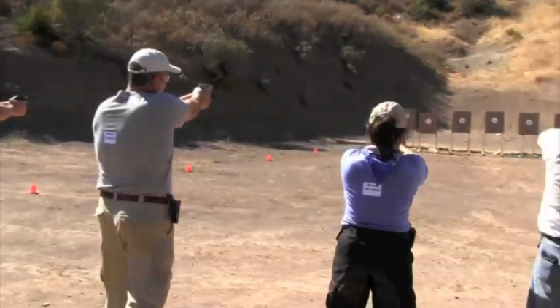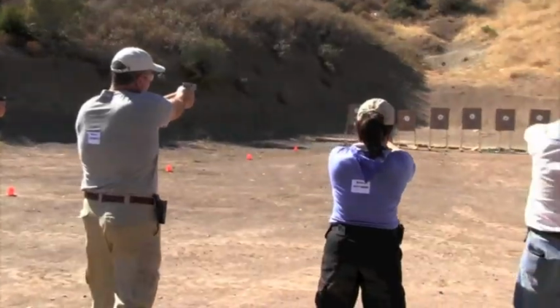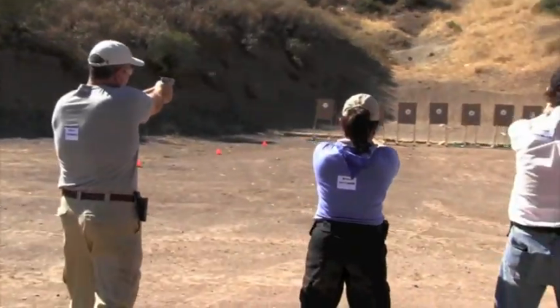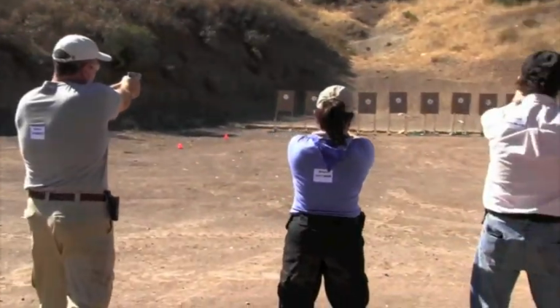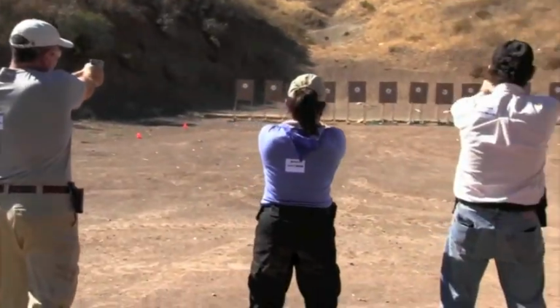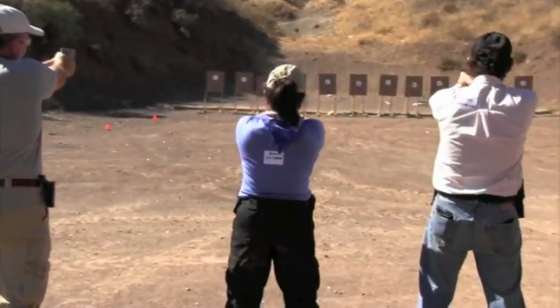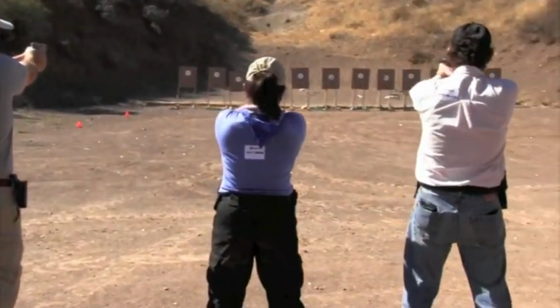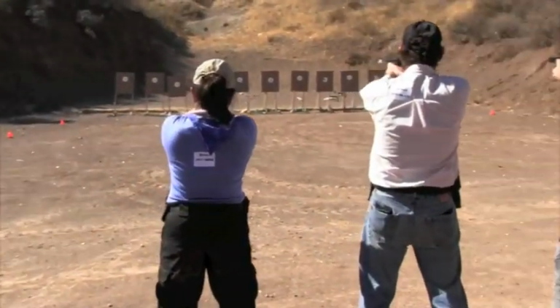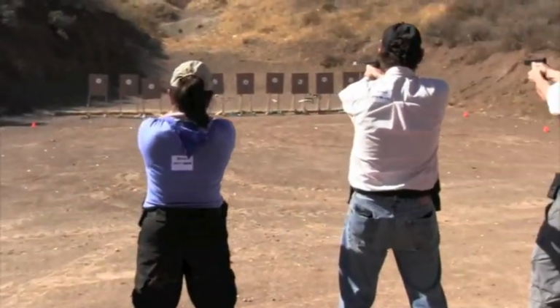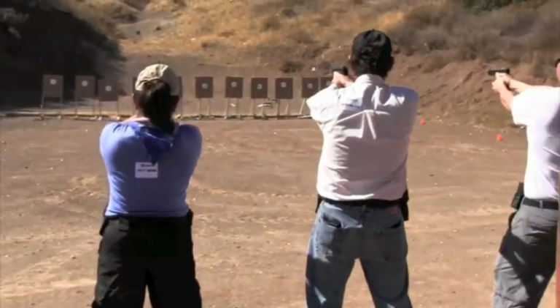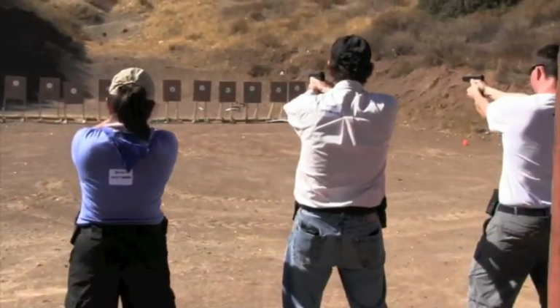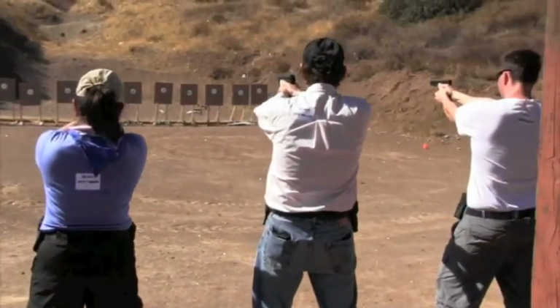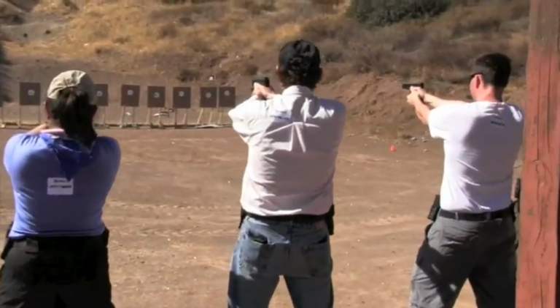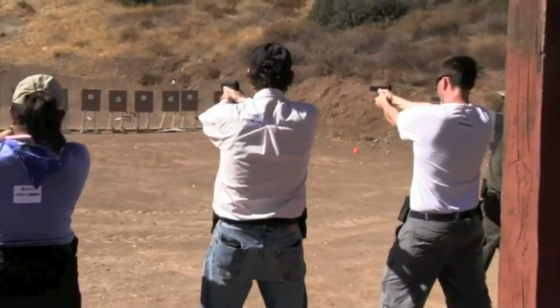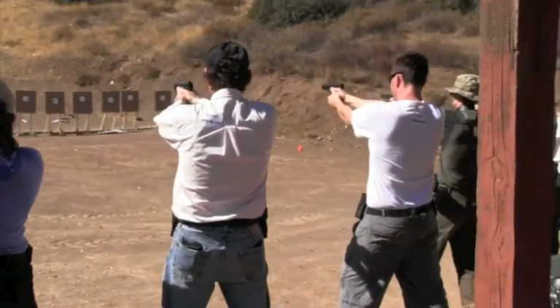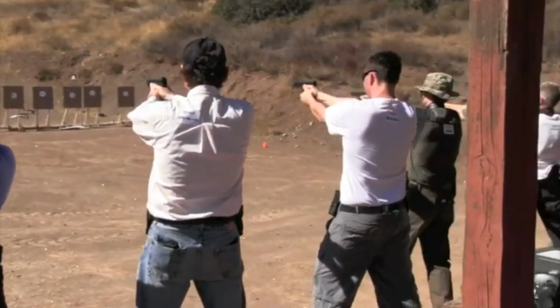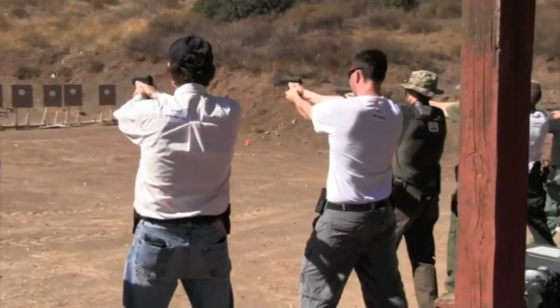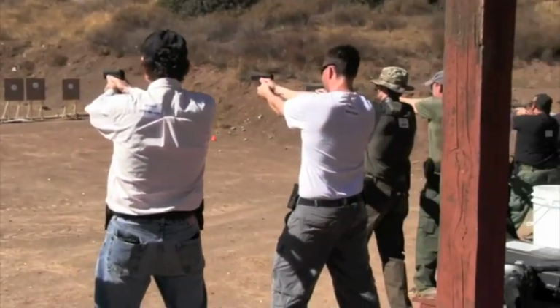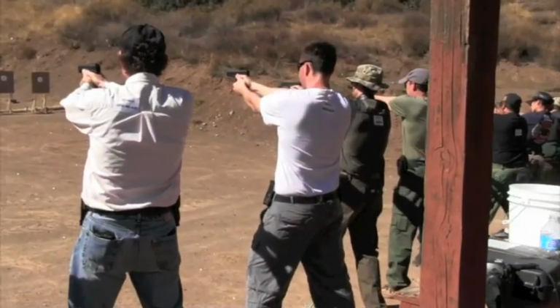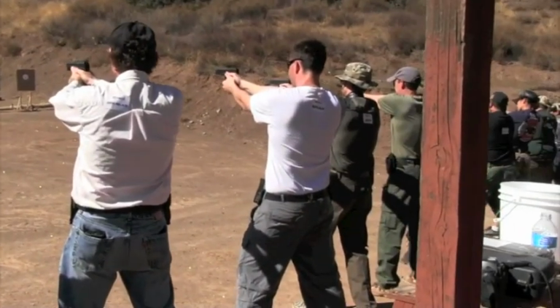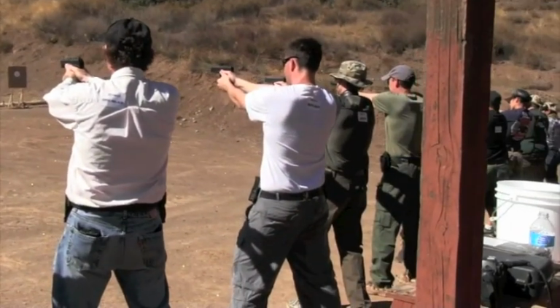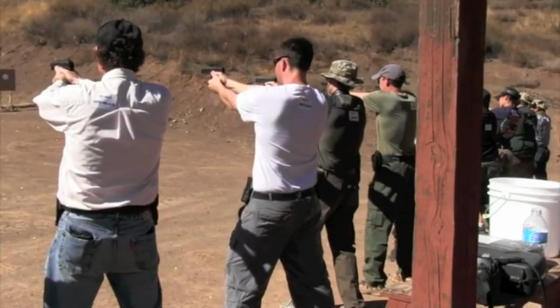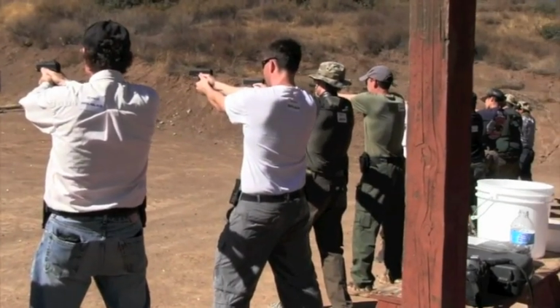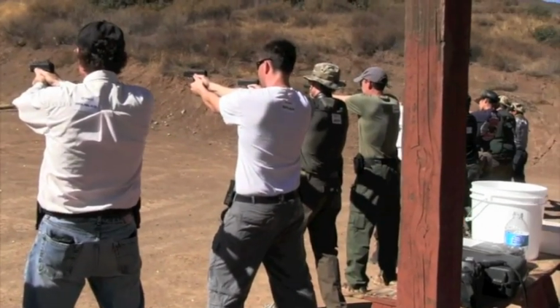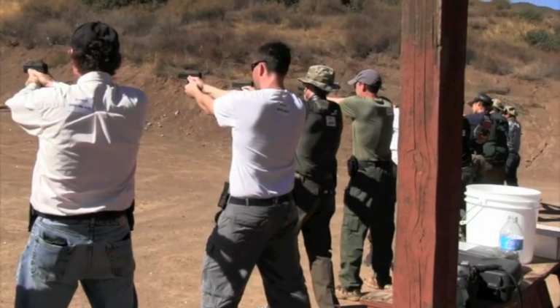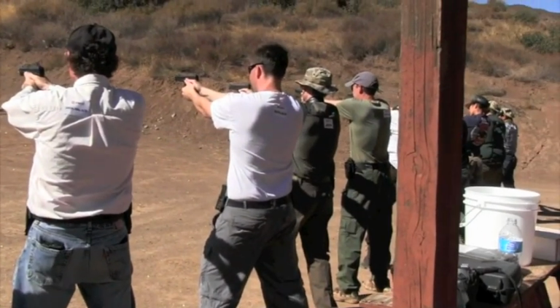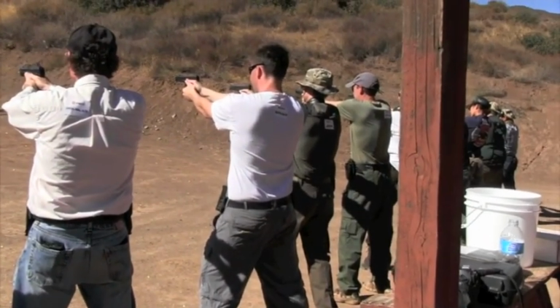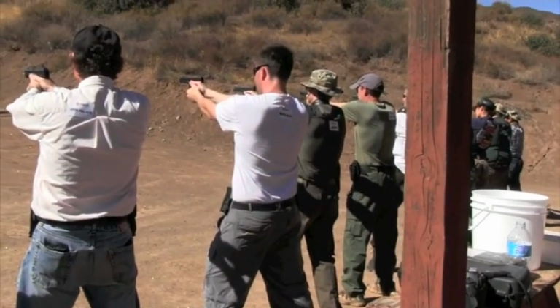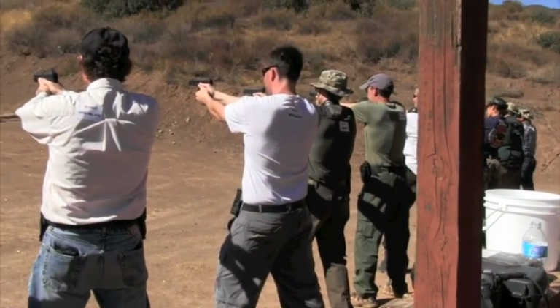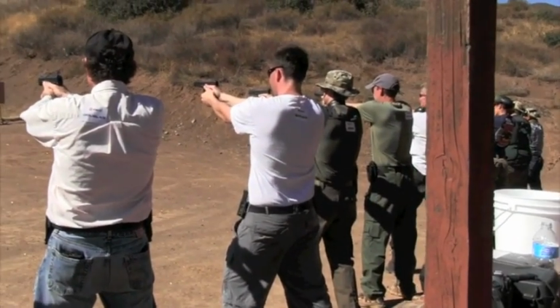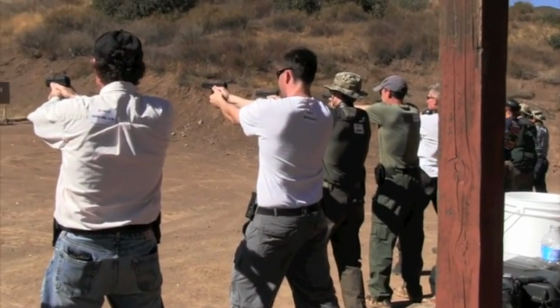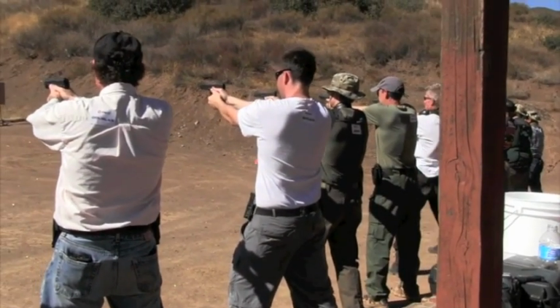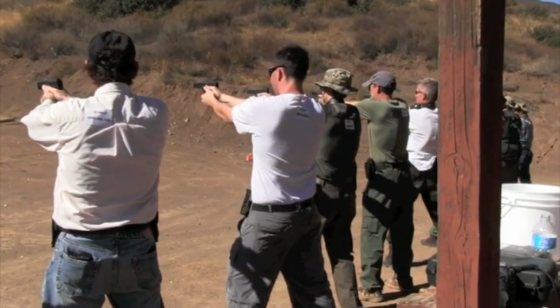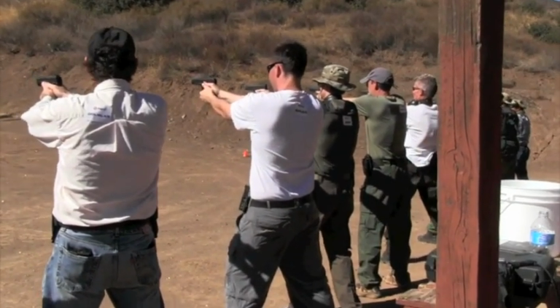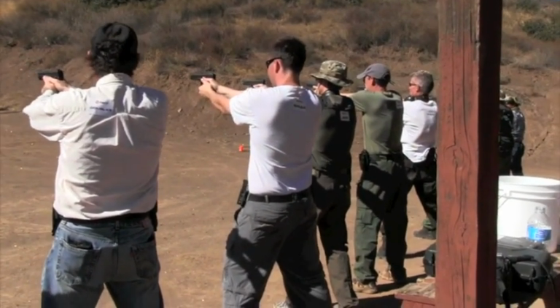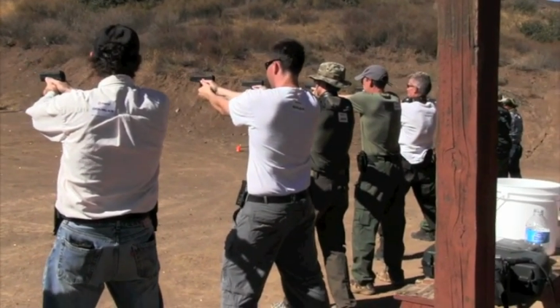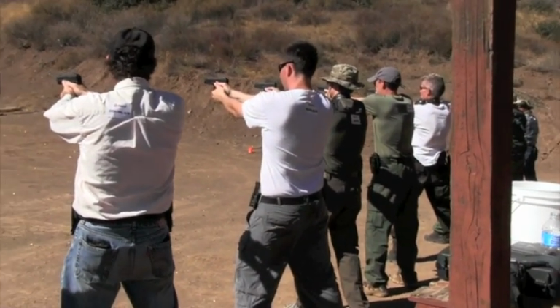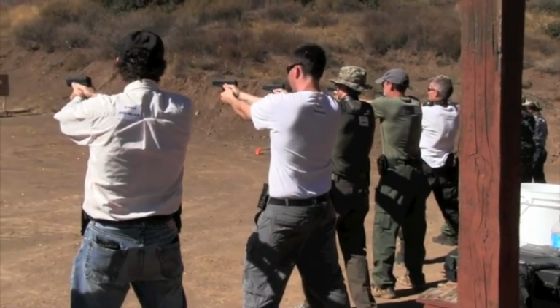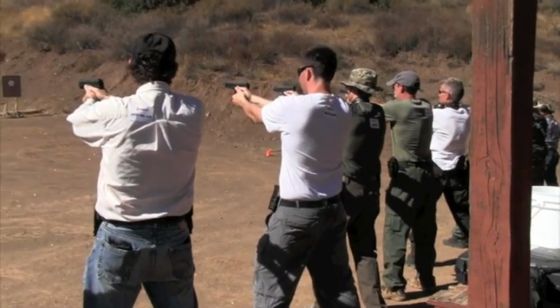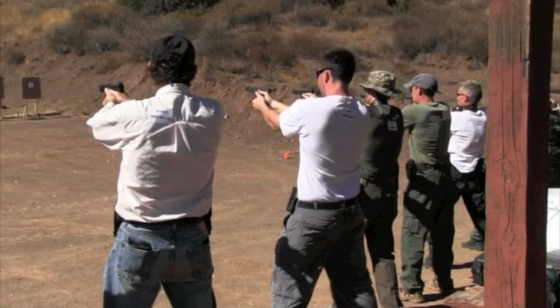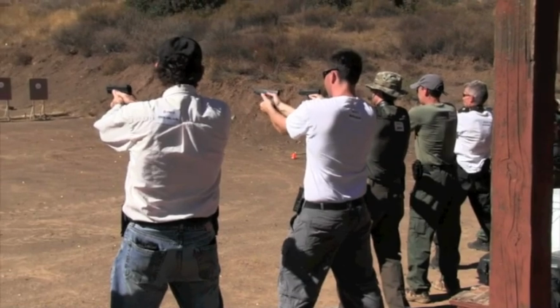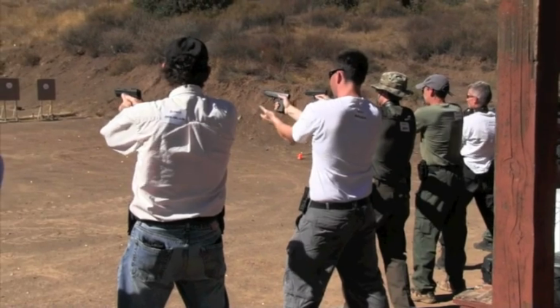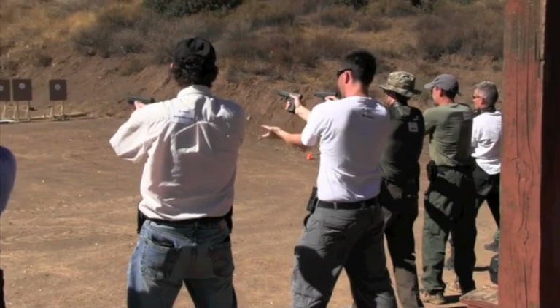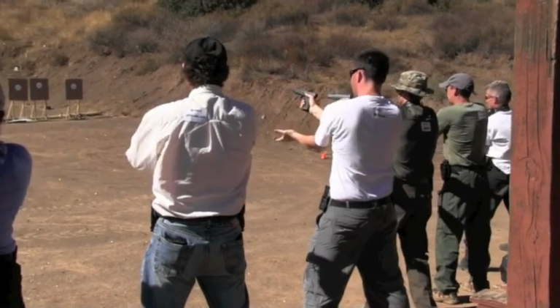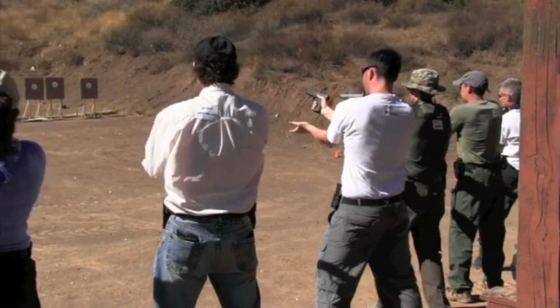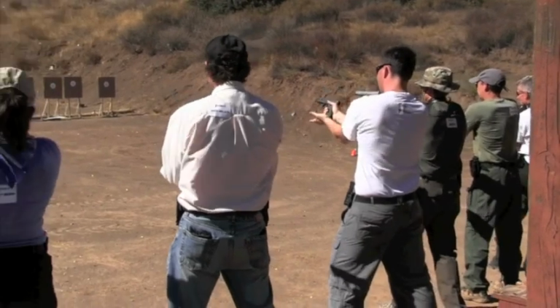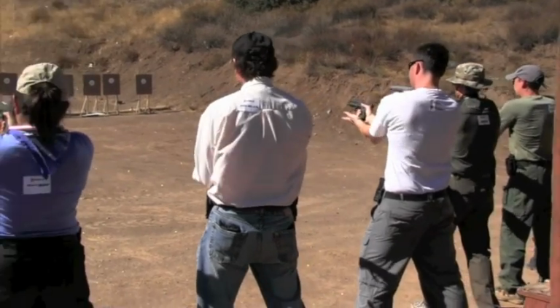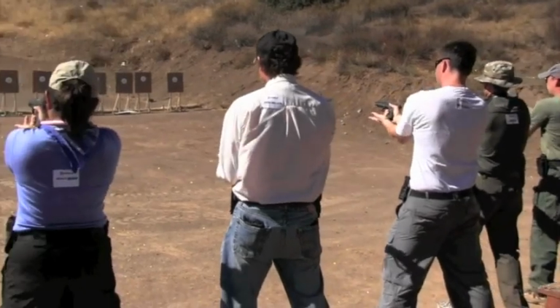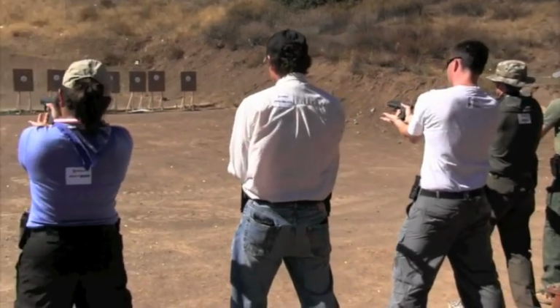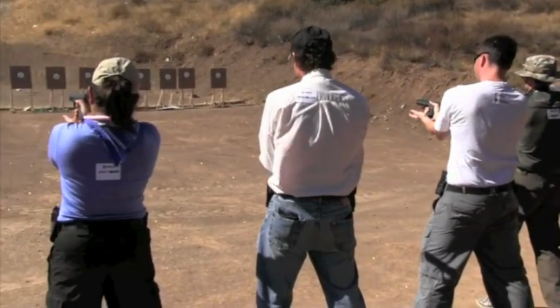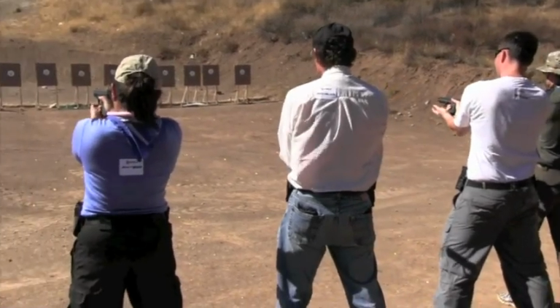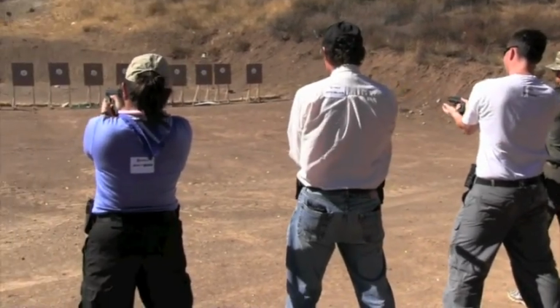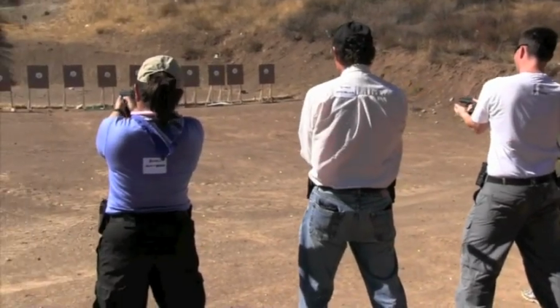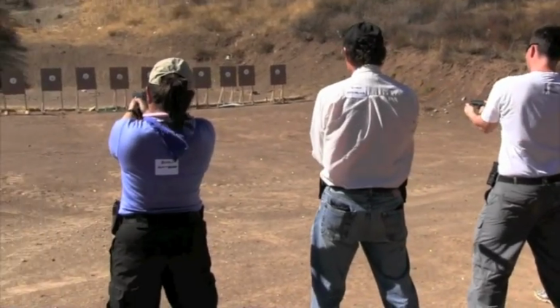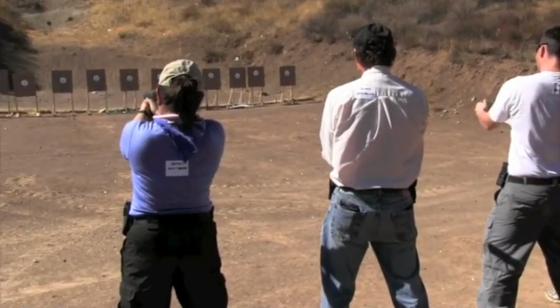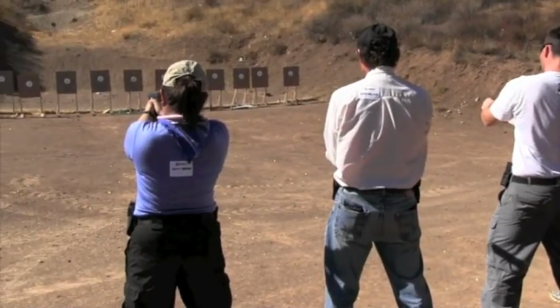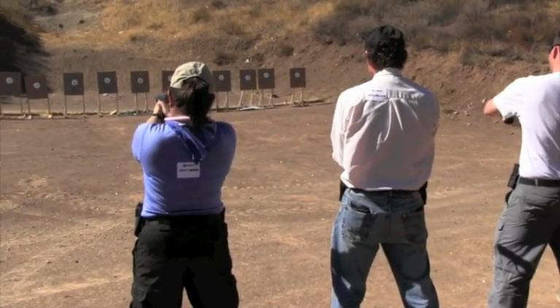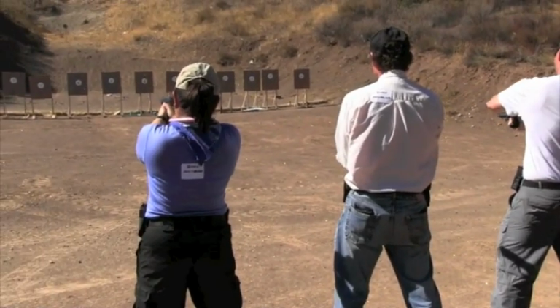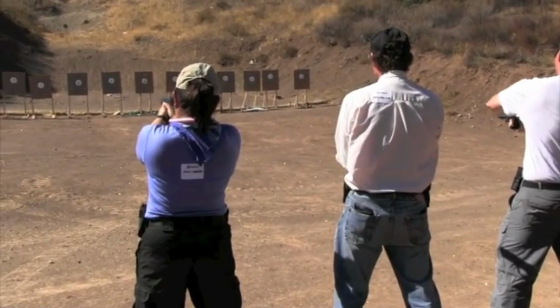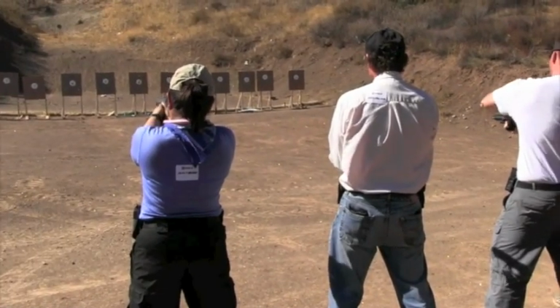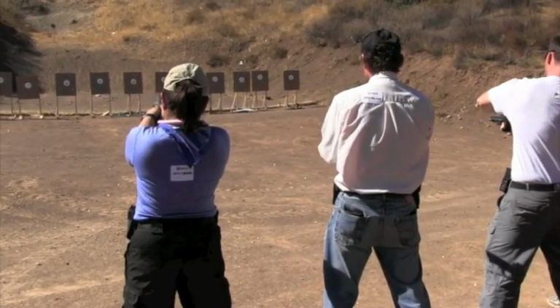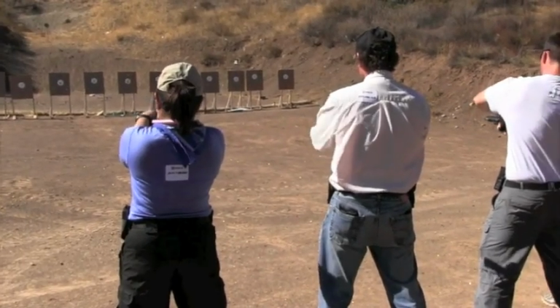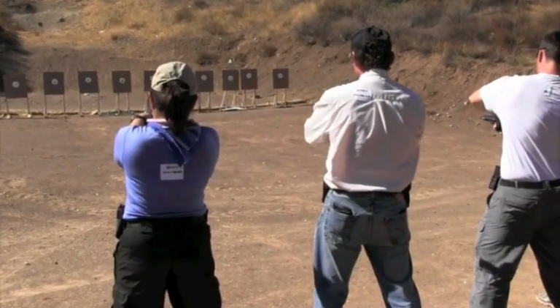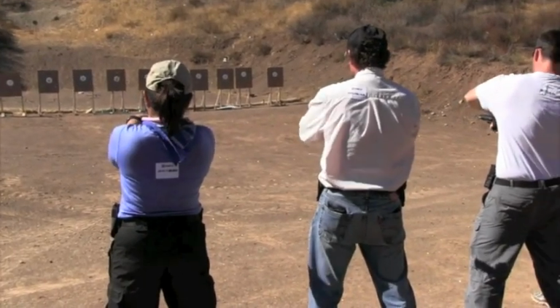You've got a failure to fire — put your finger on the frame, tap the bottom of the magazine well. Roll the gun to the right, rack it.